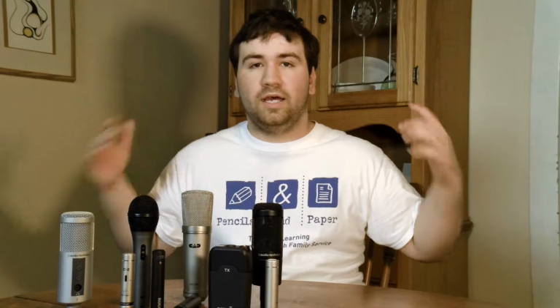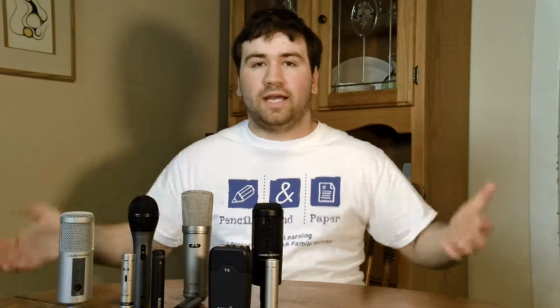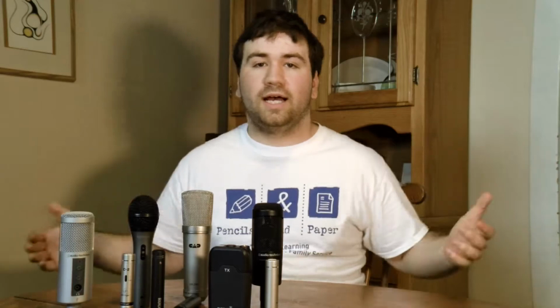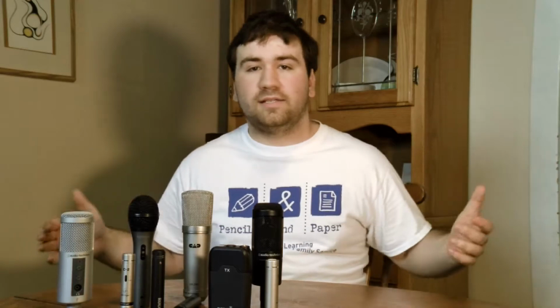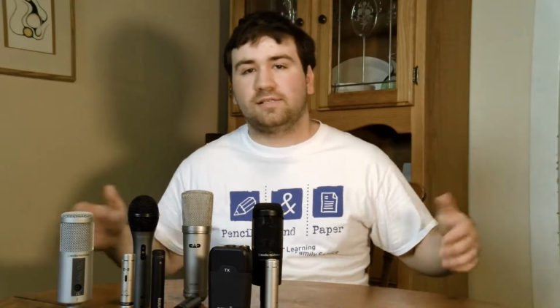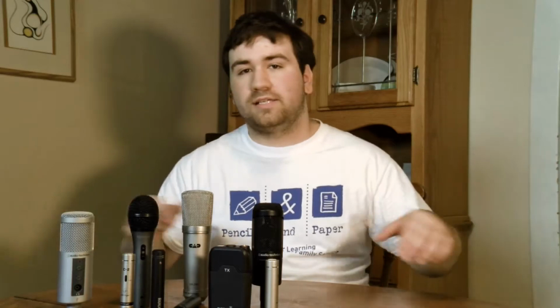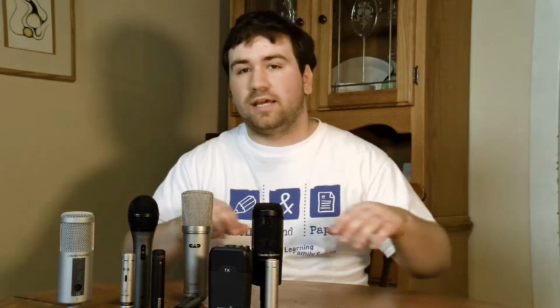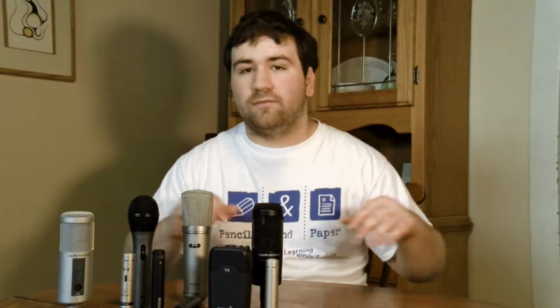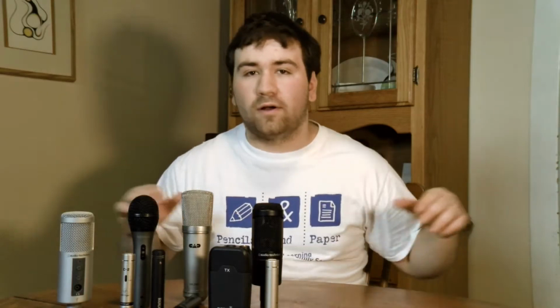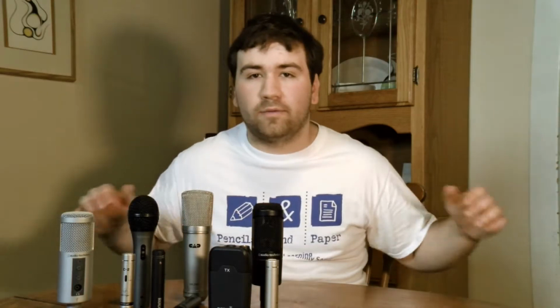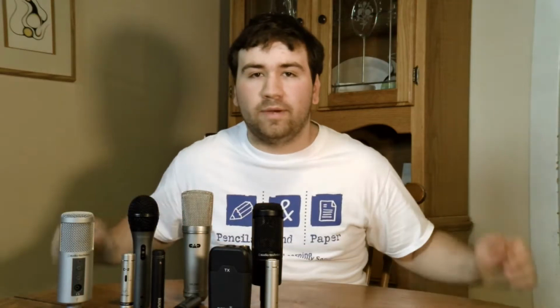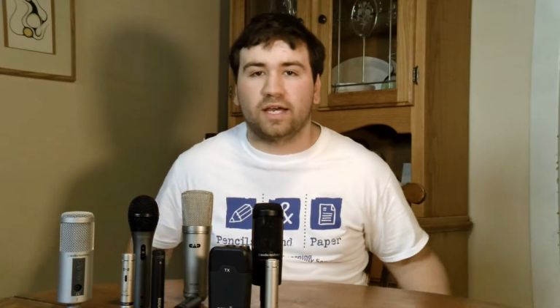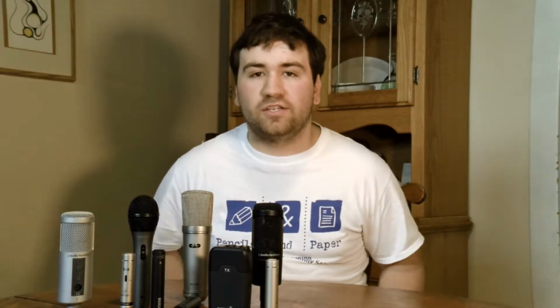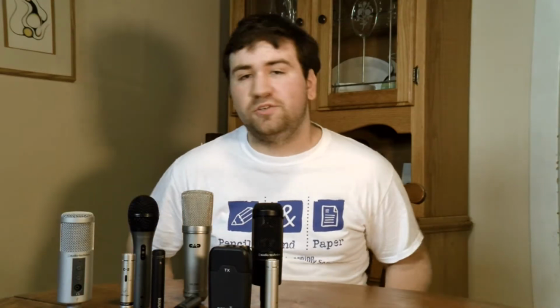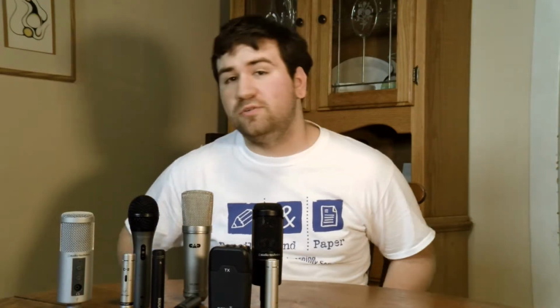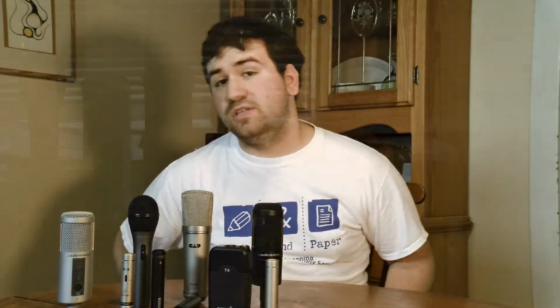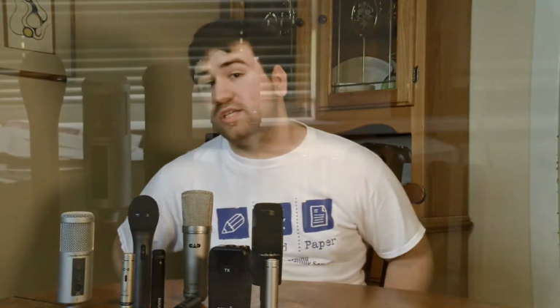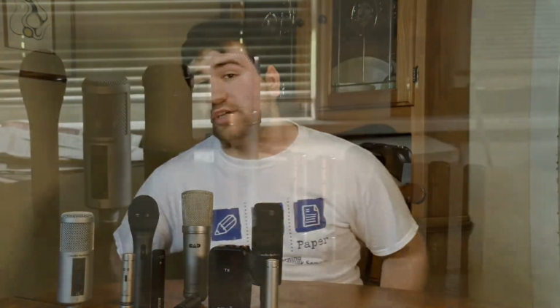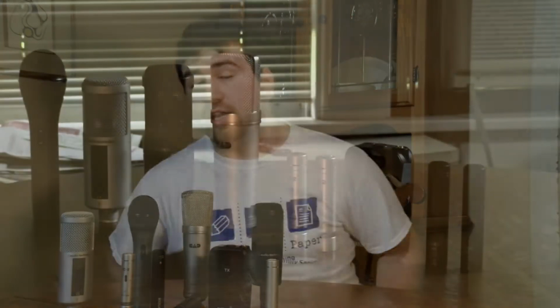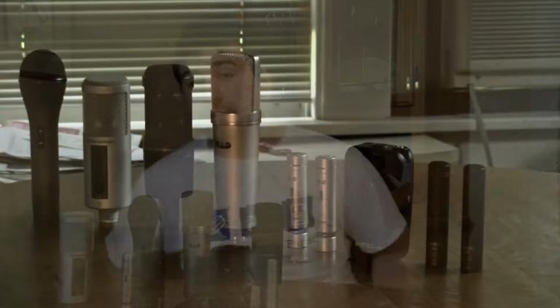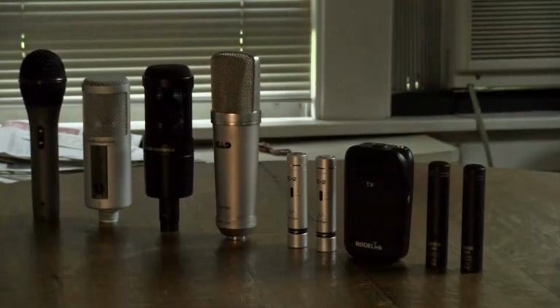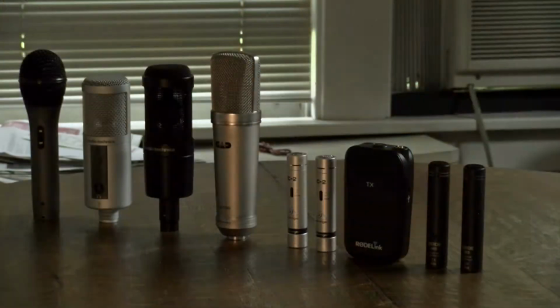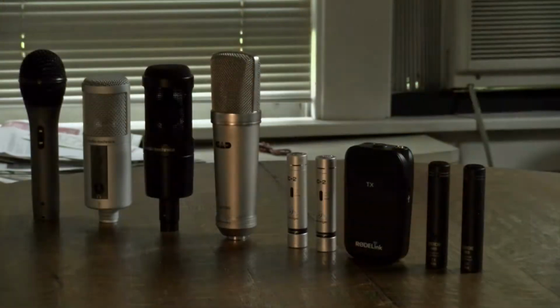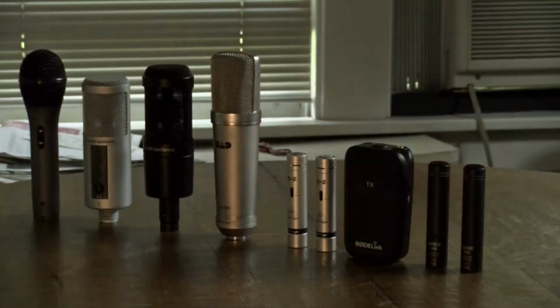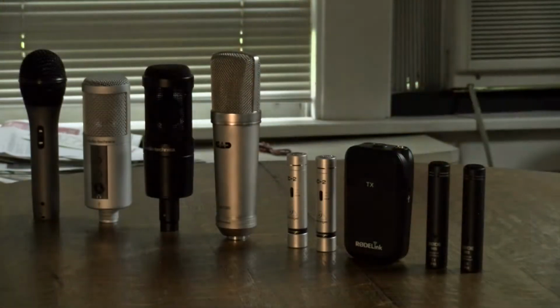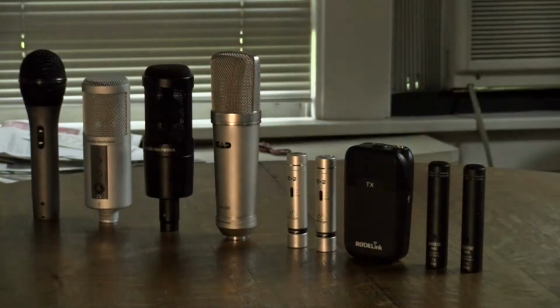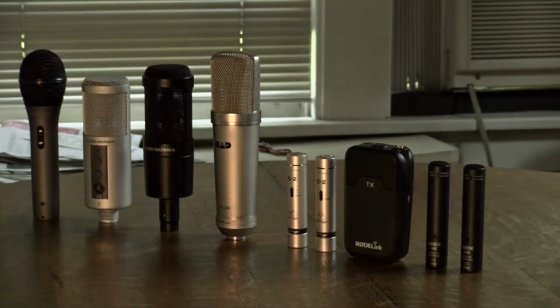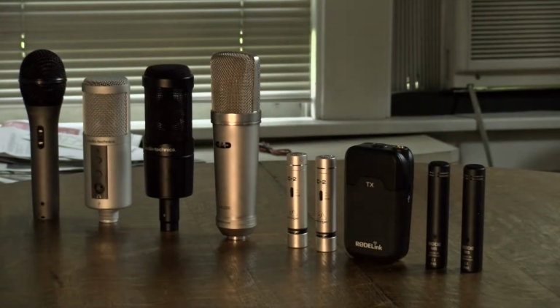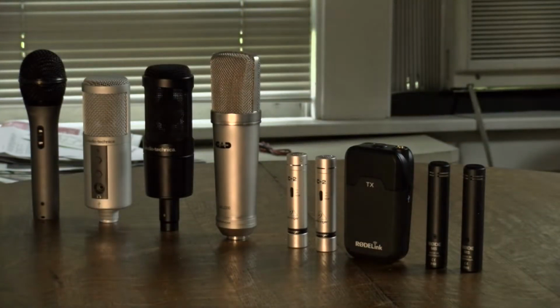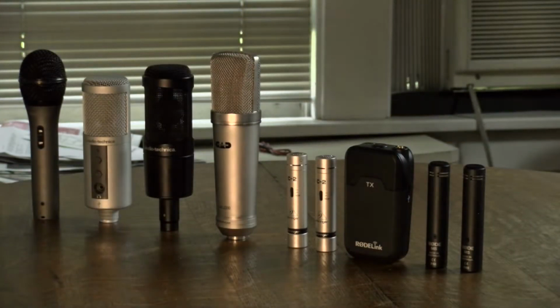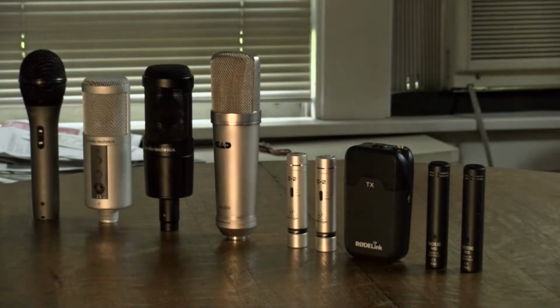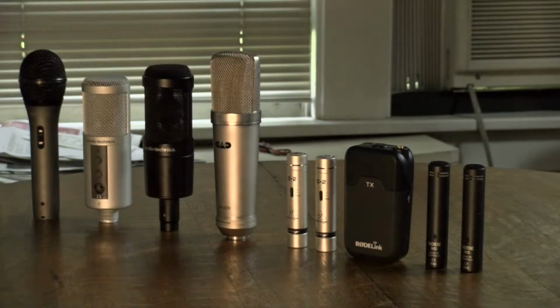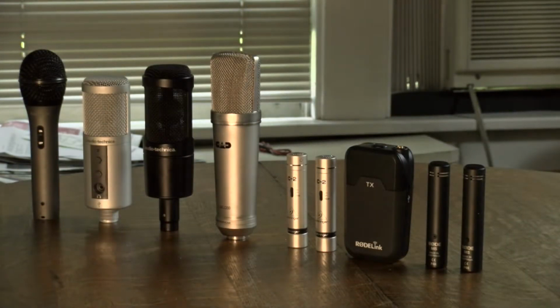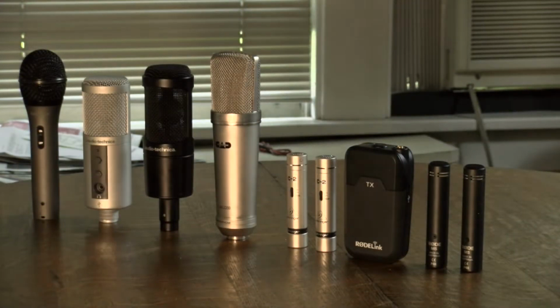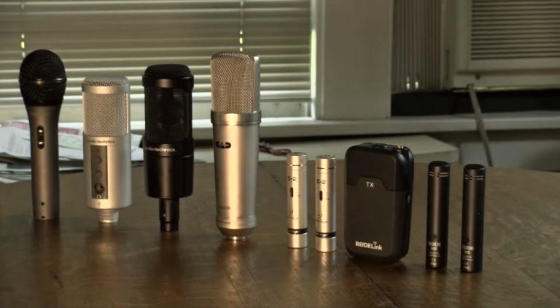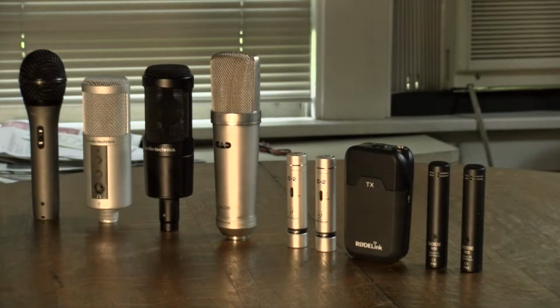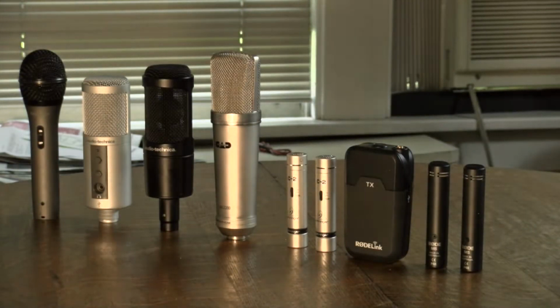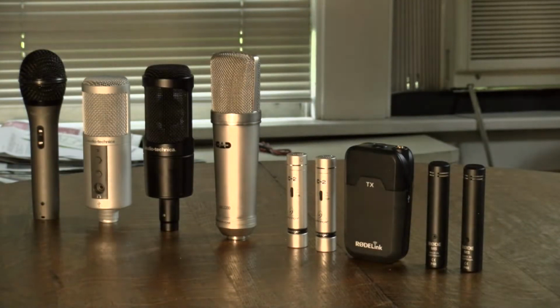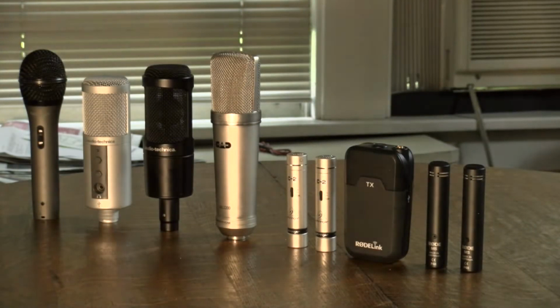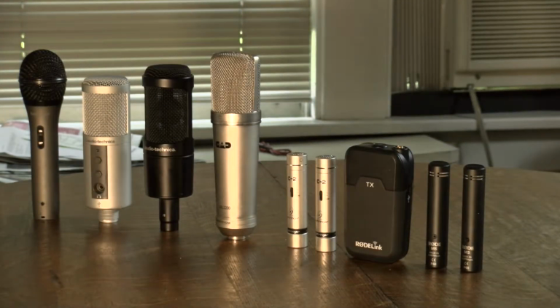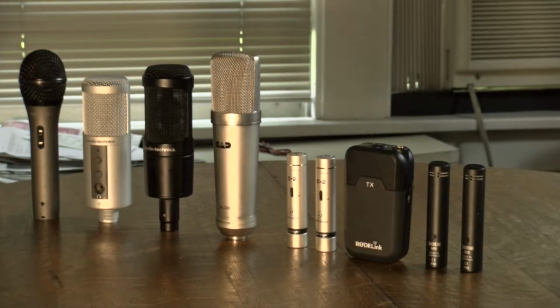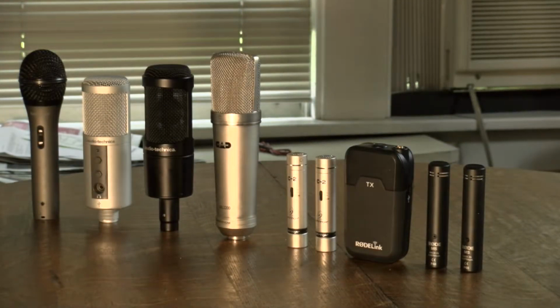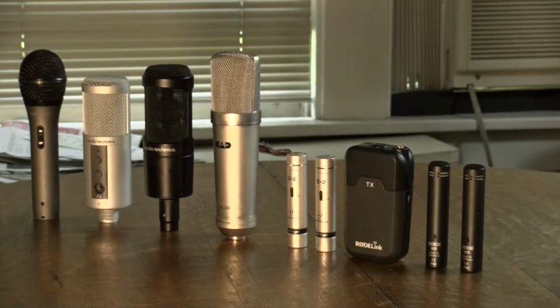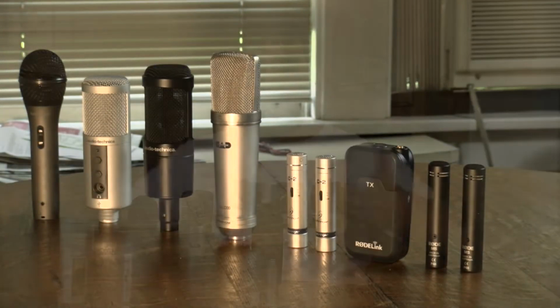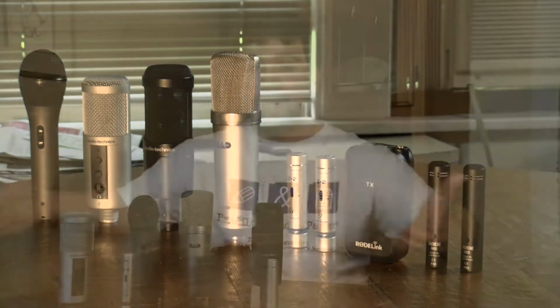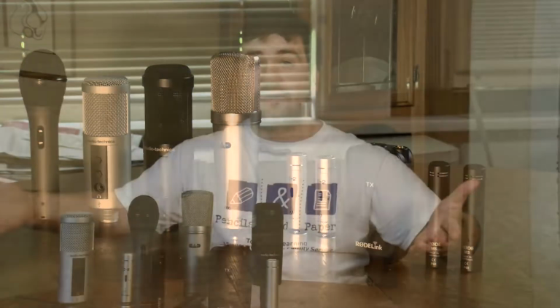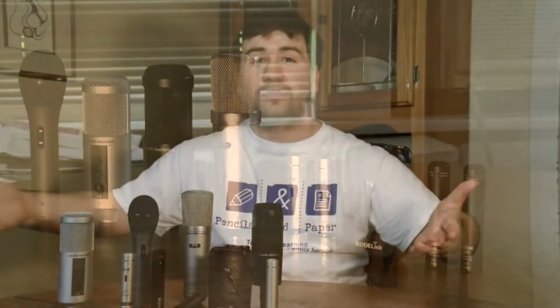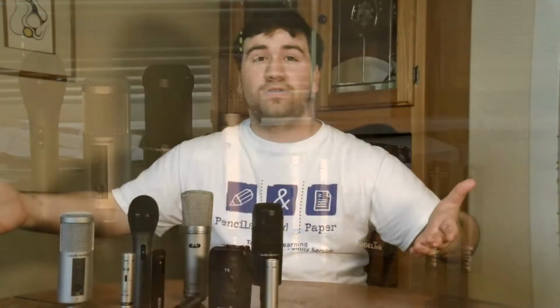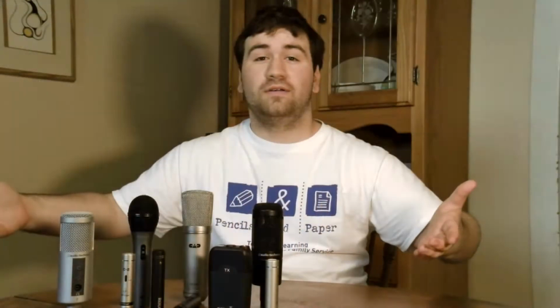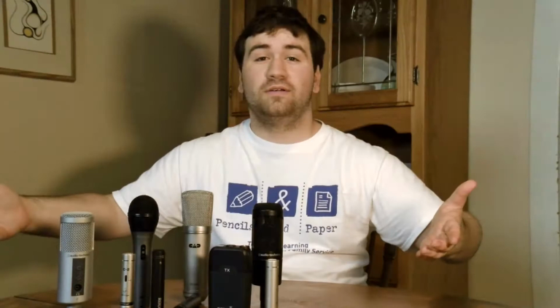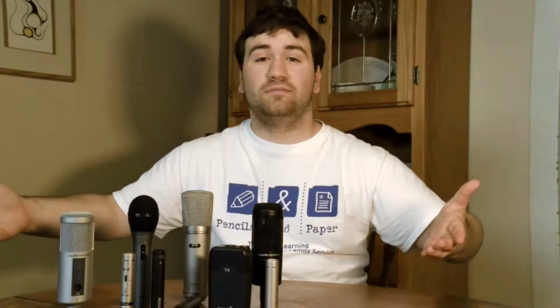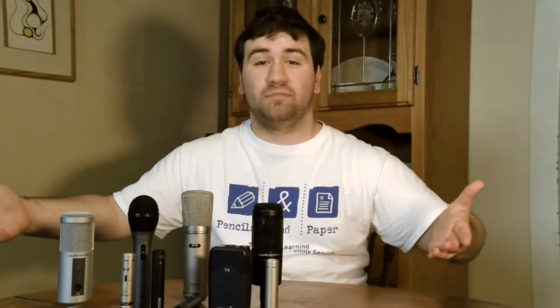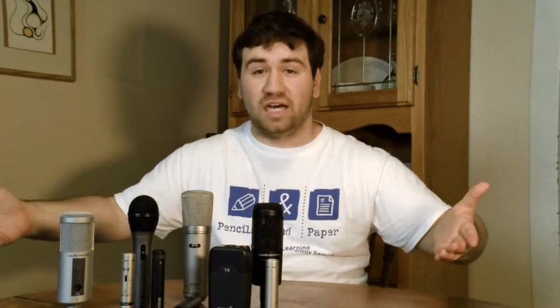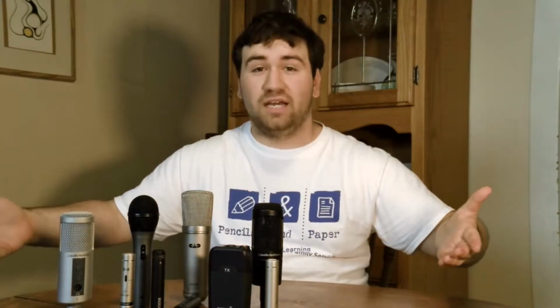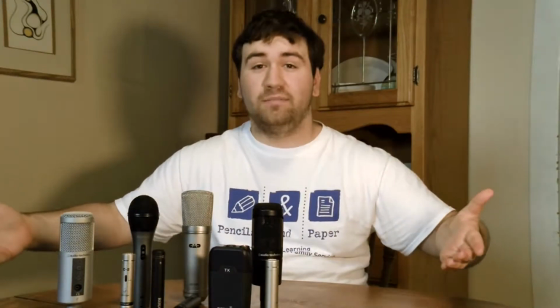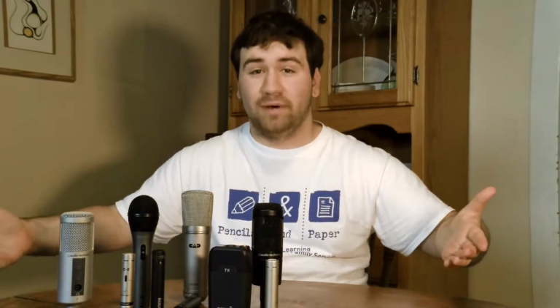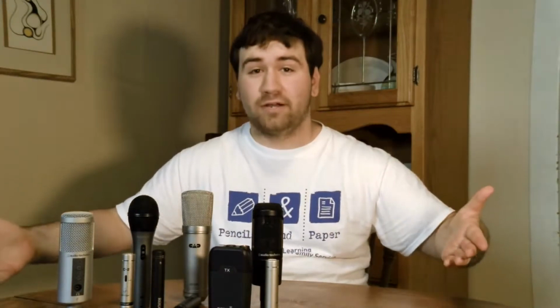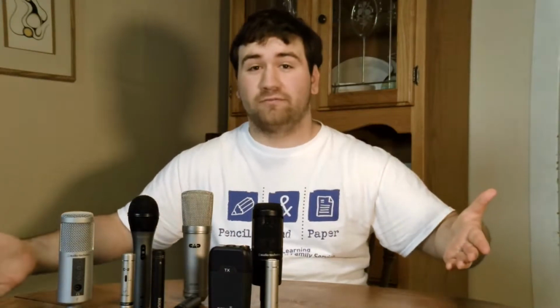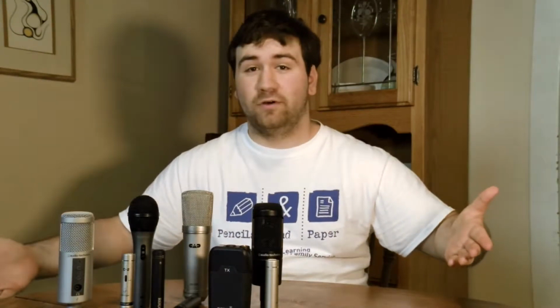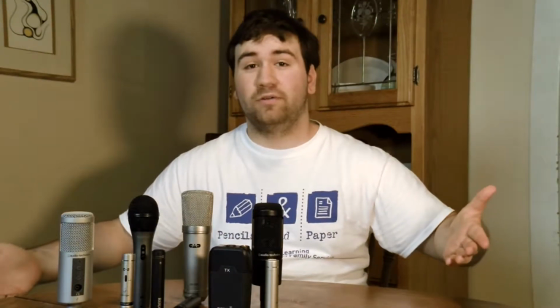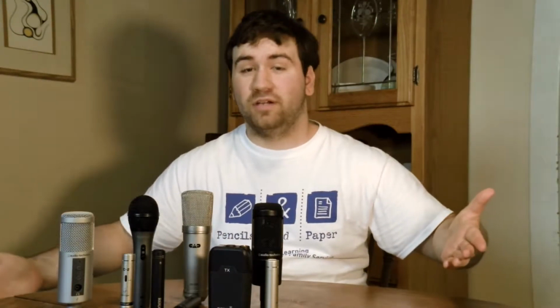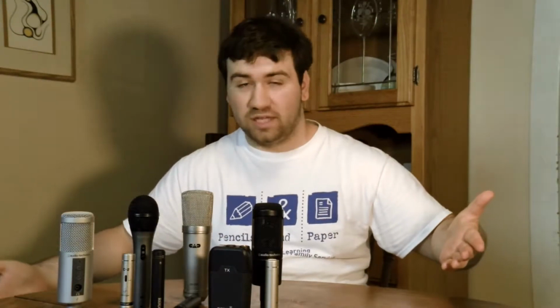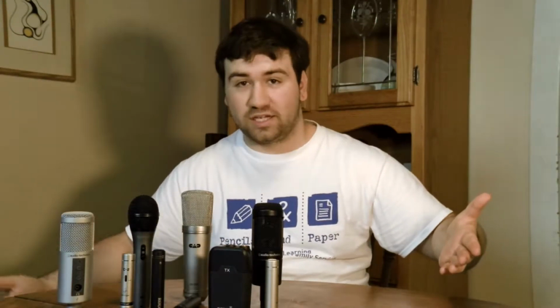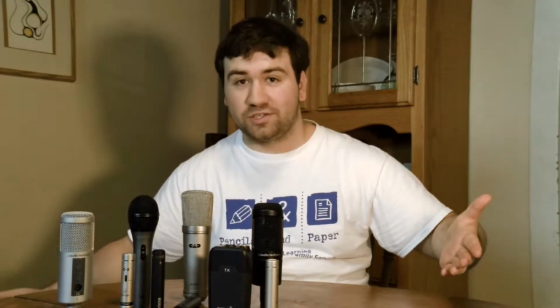Hey guys, it's Dave. Welcome back to DGA Media. And in this video, we are checking out my microphone collection.